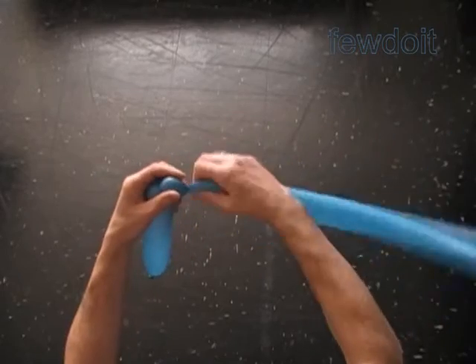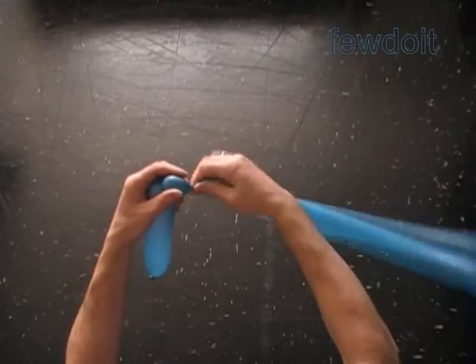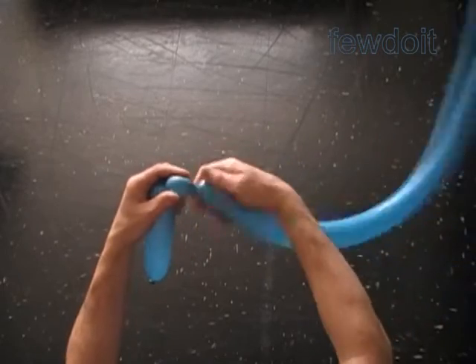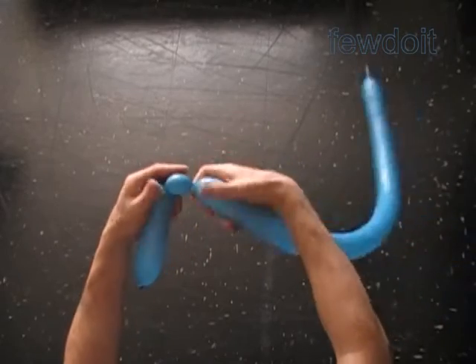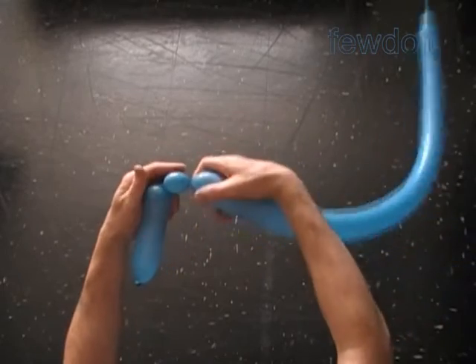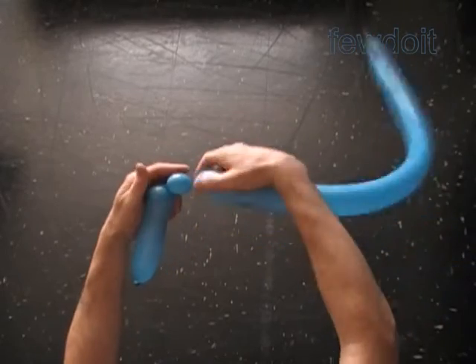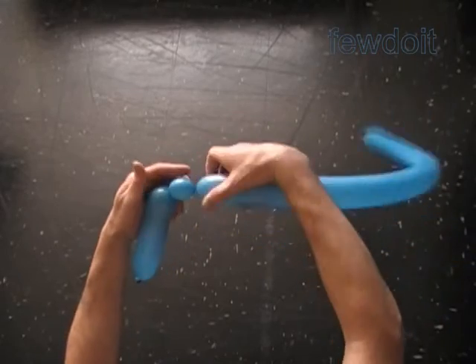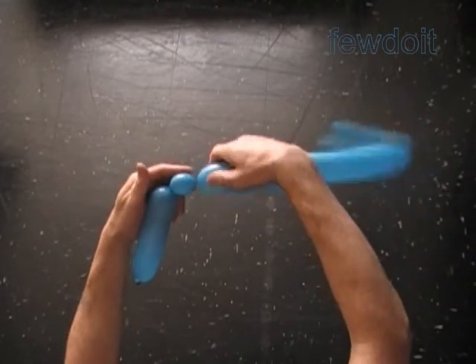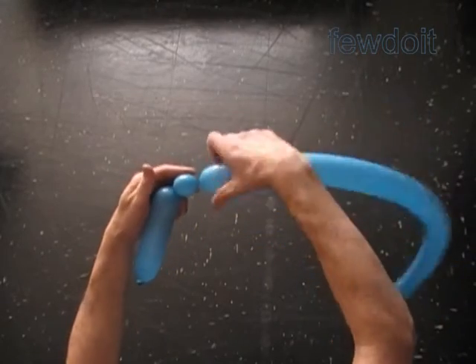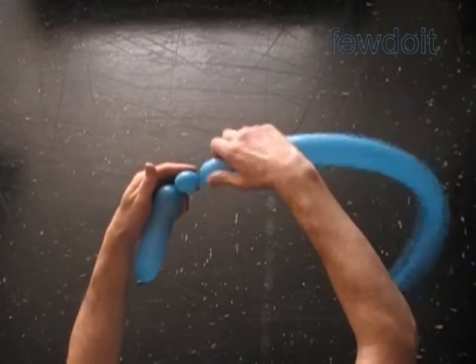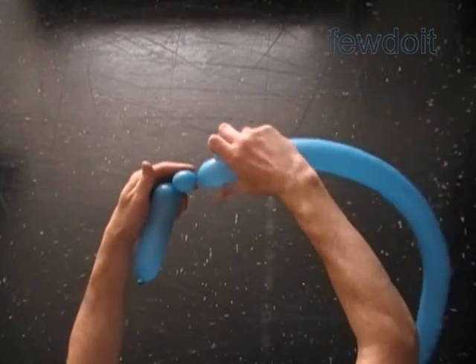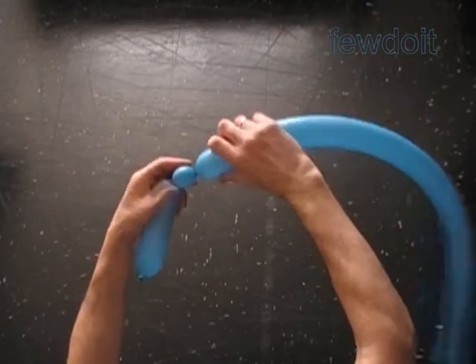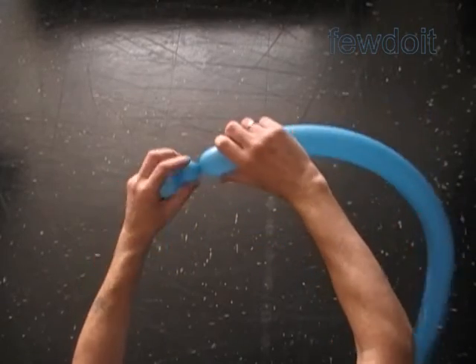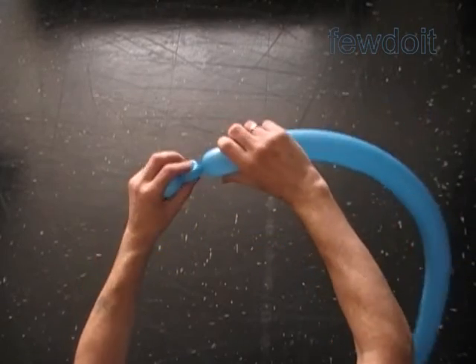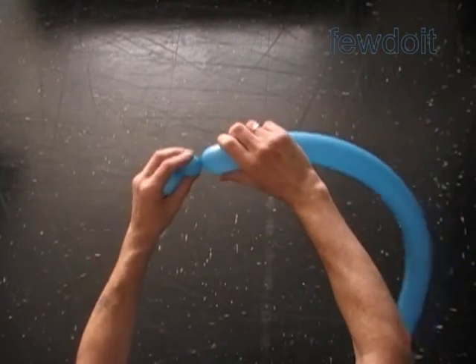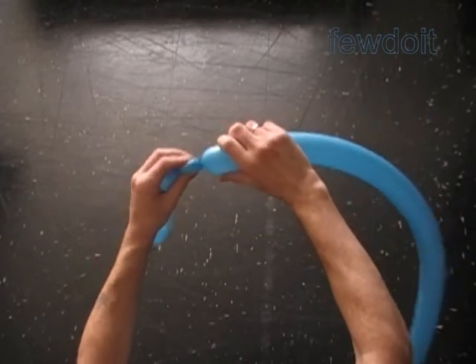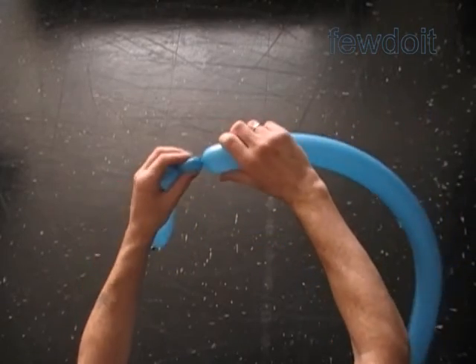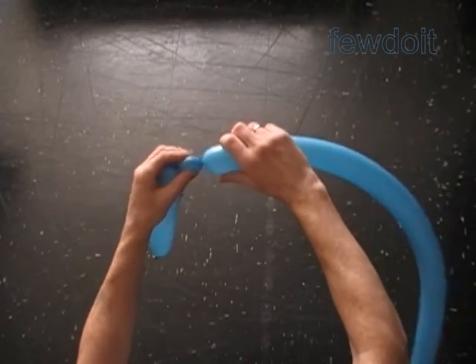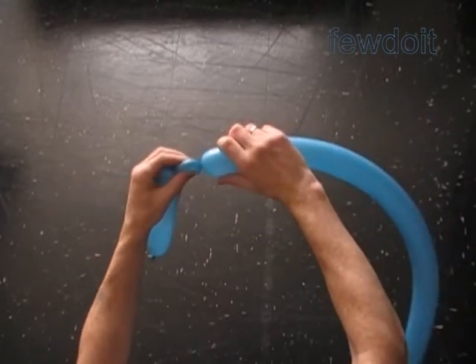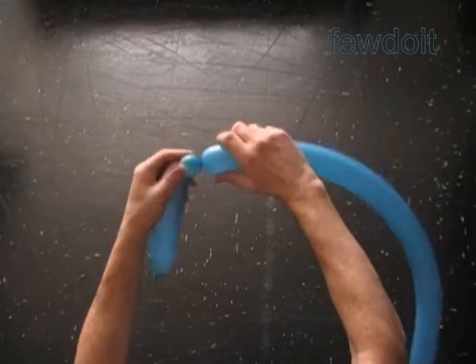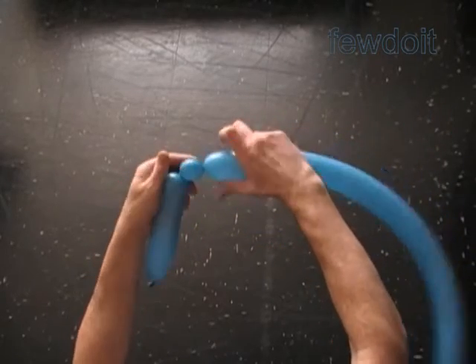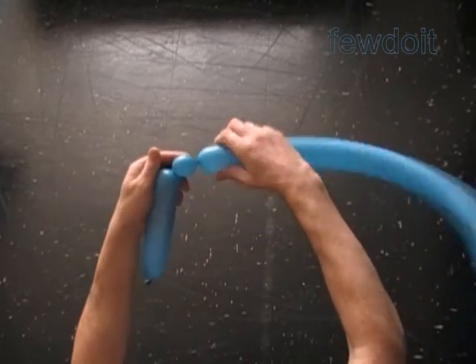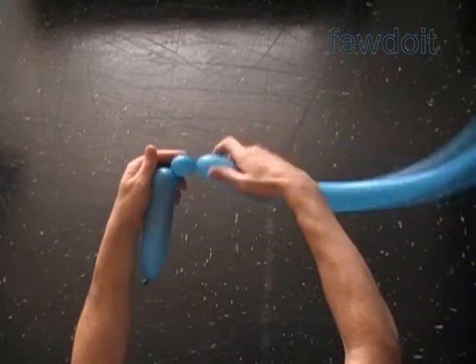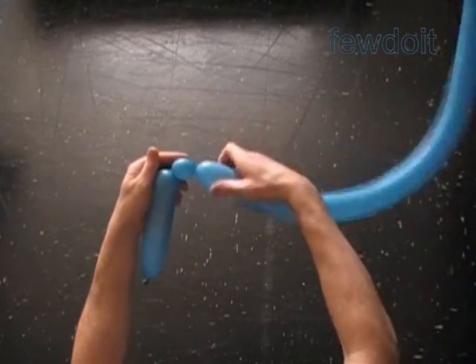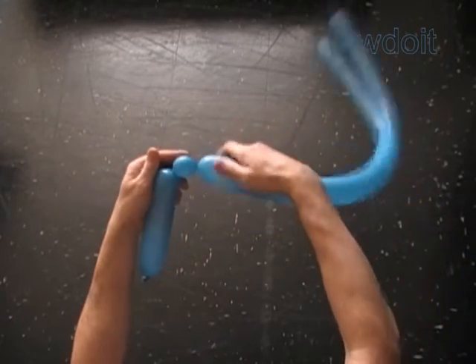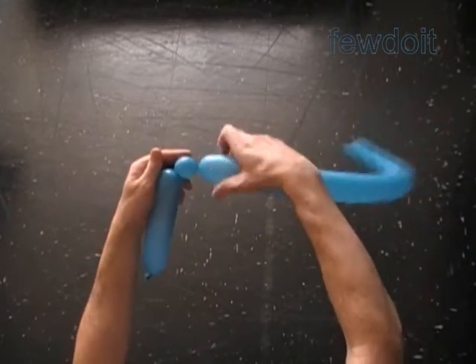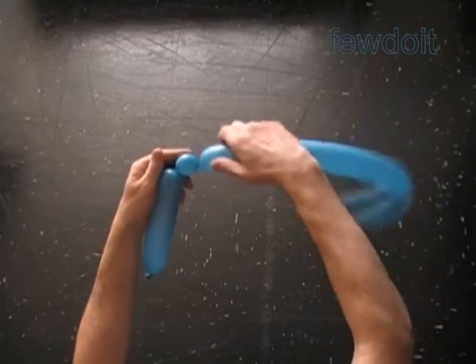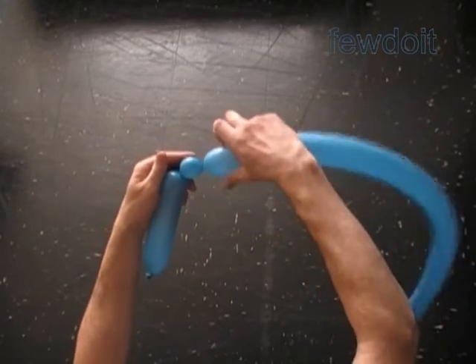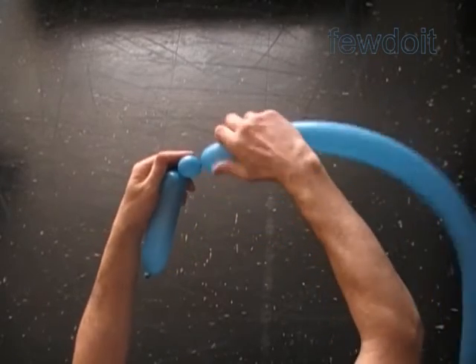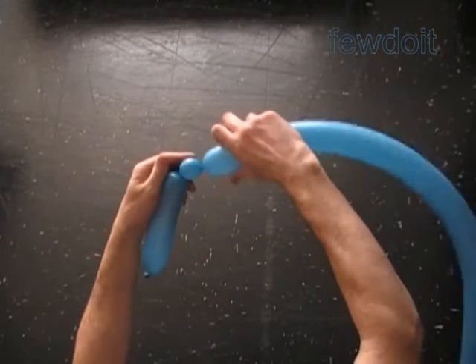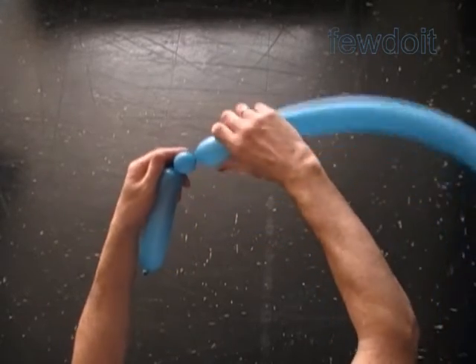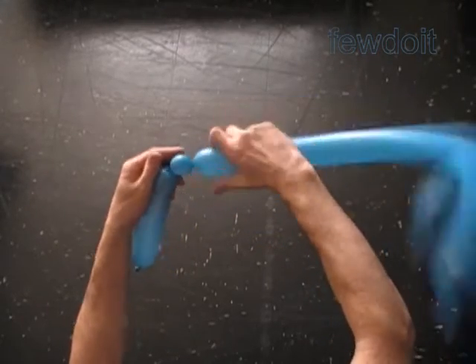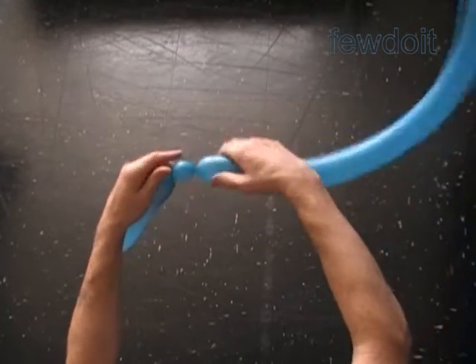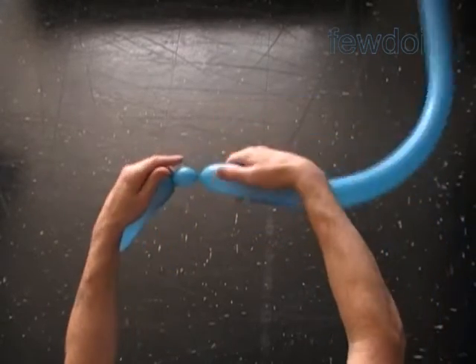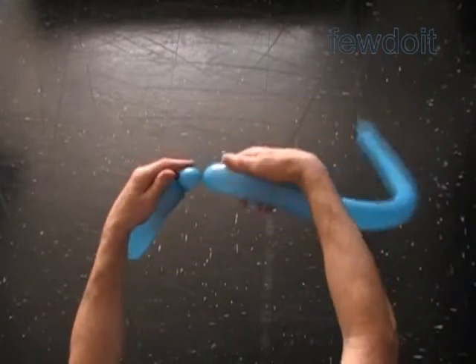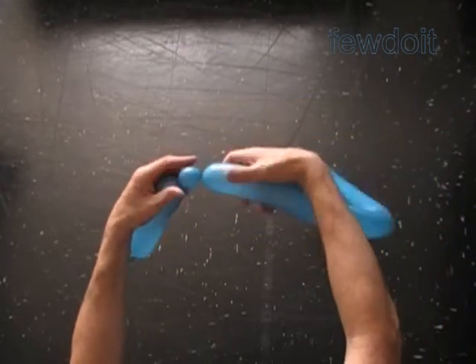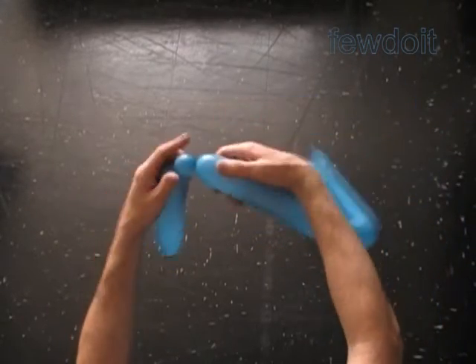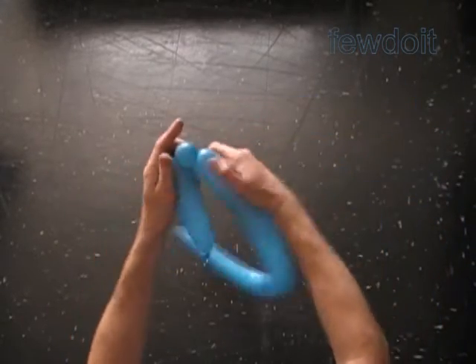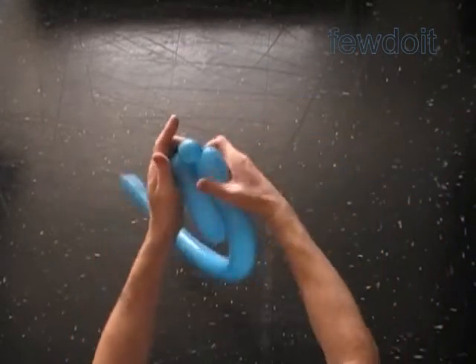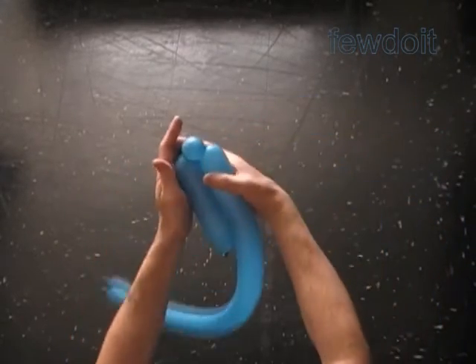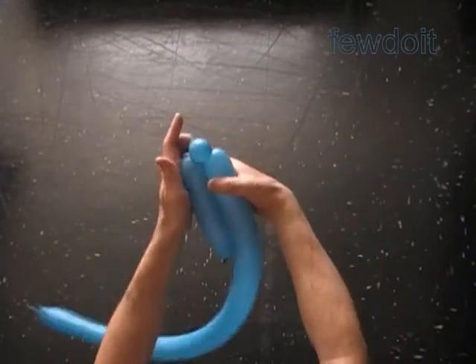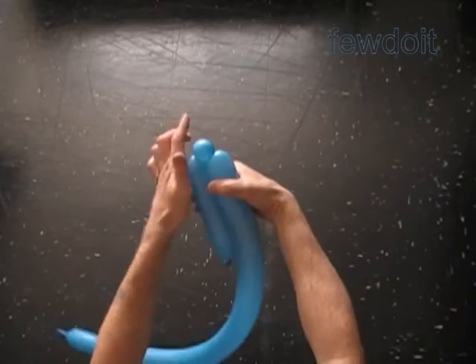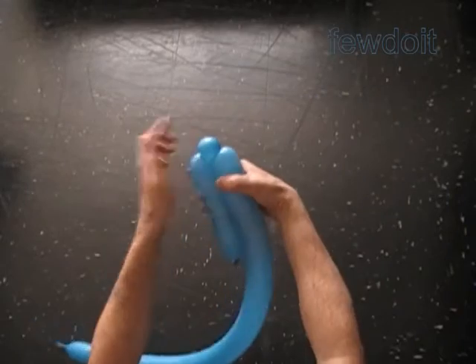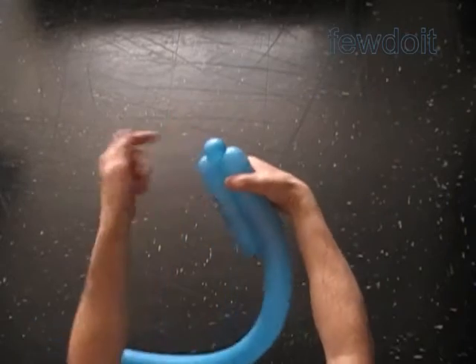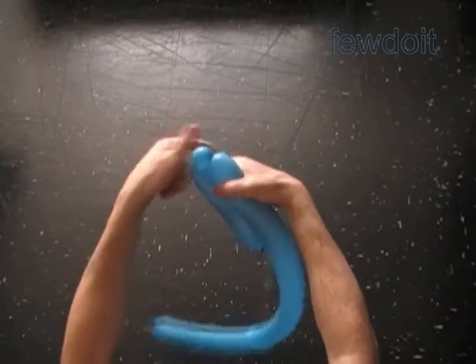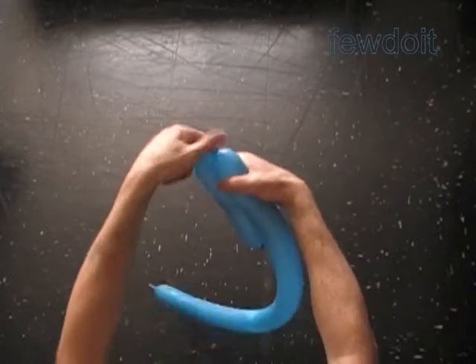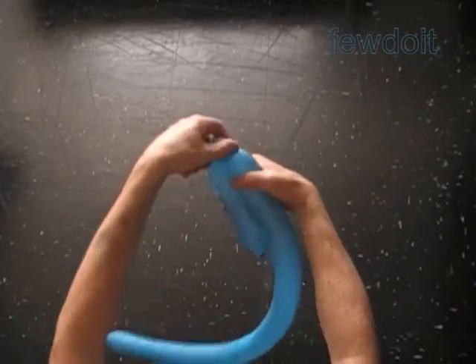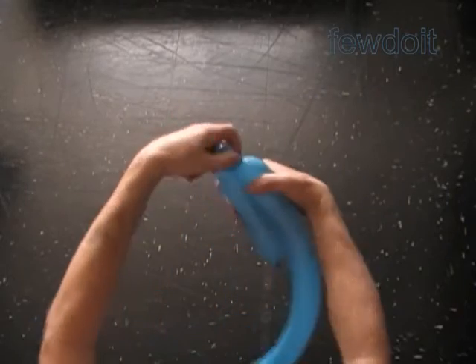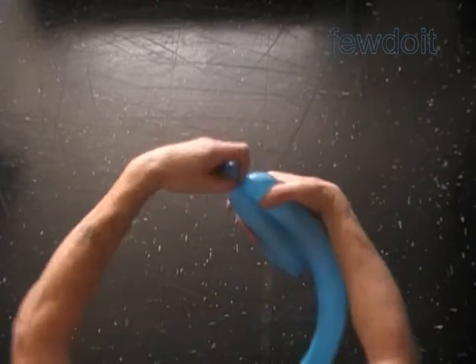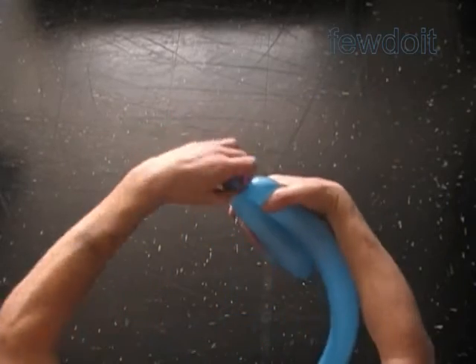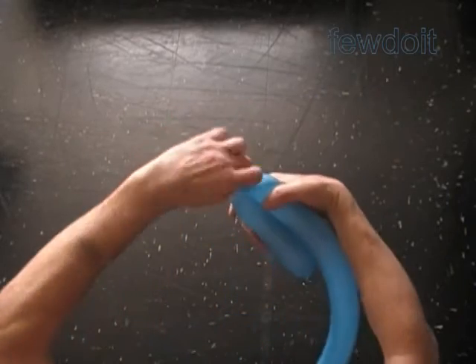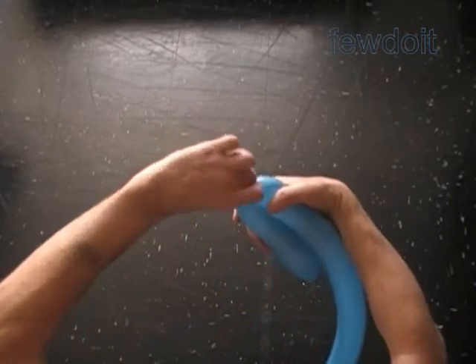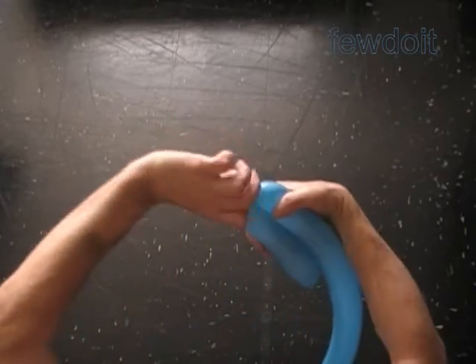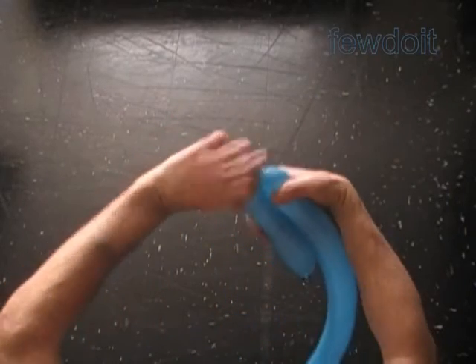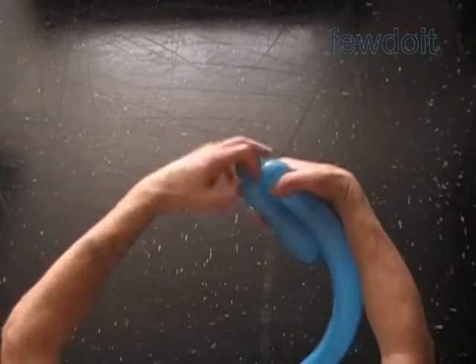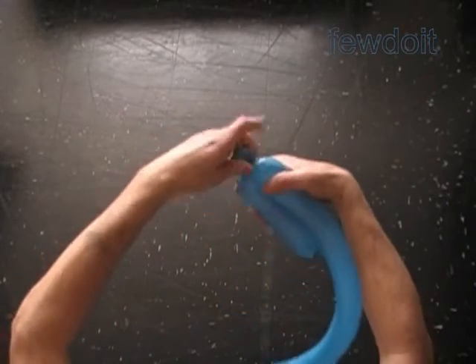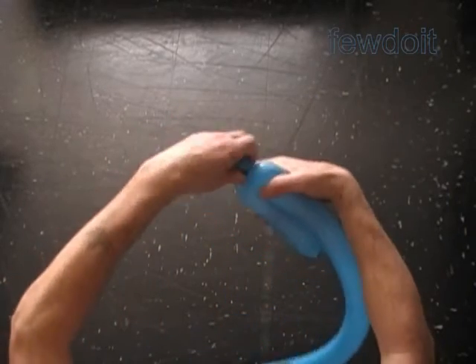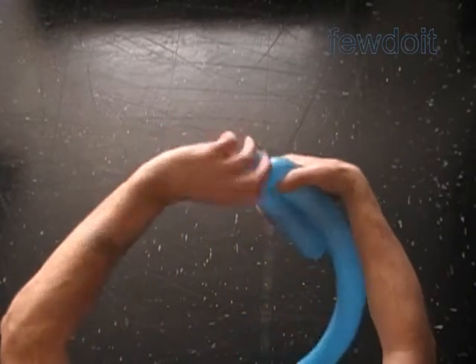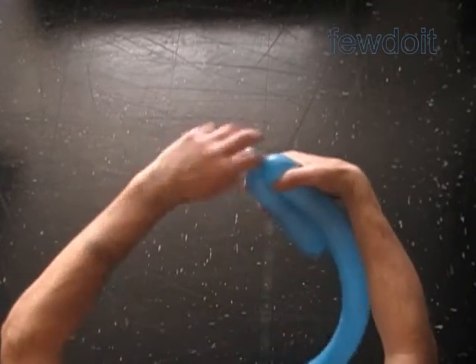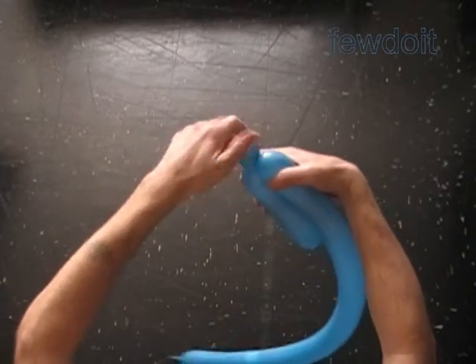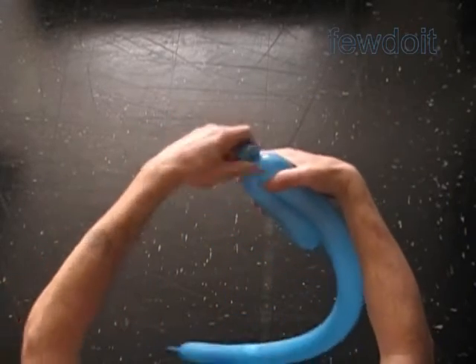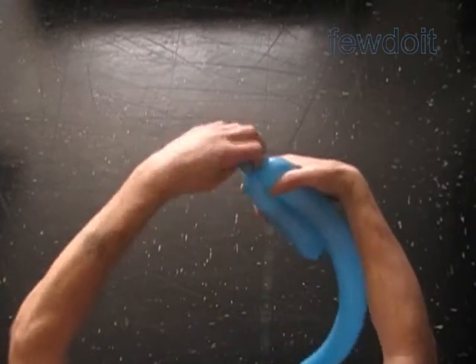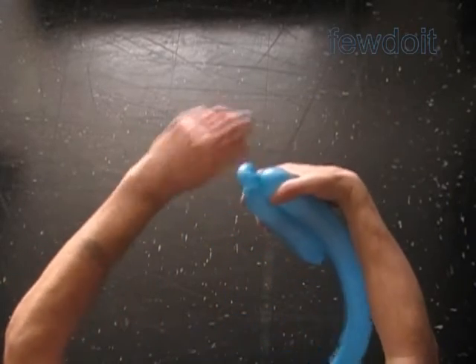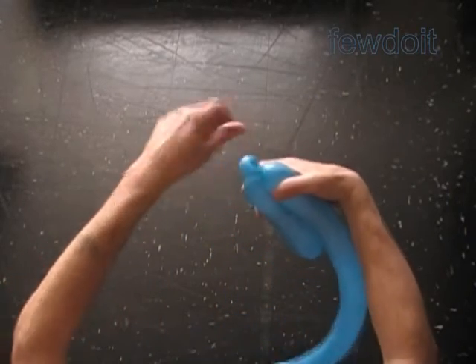Twist the second about one inch soft bubble. Lock both ends of the second bubble in one lock twist.